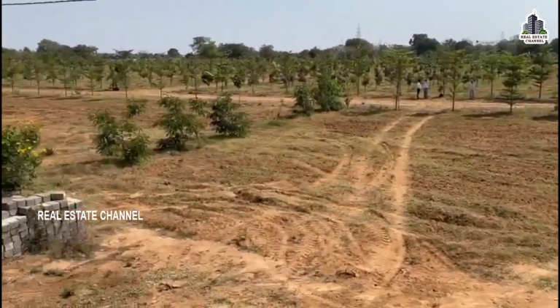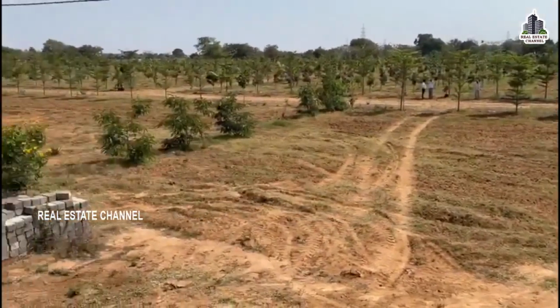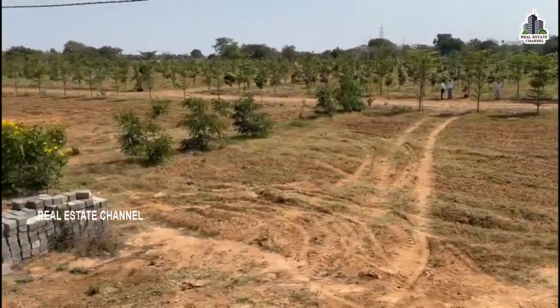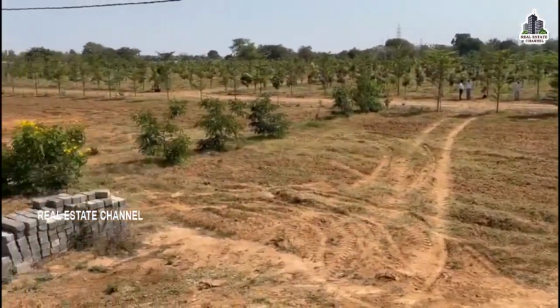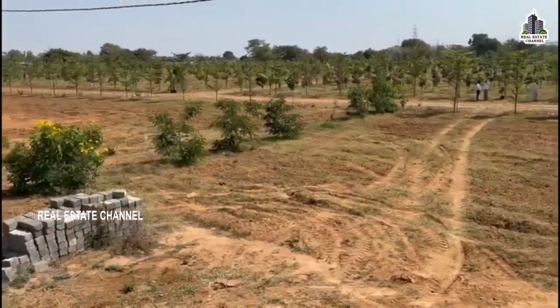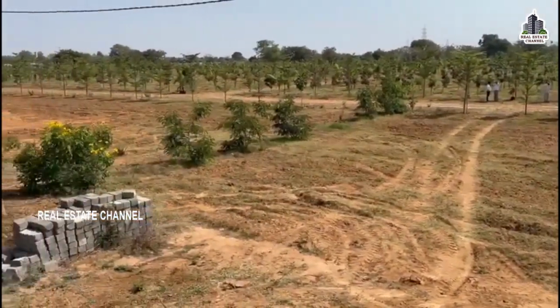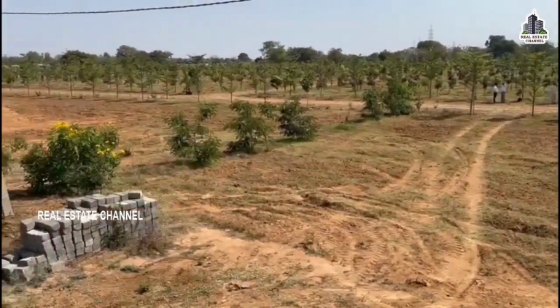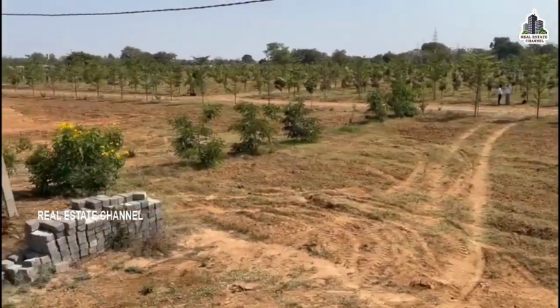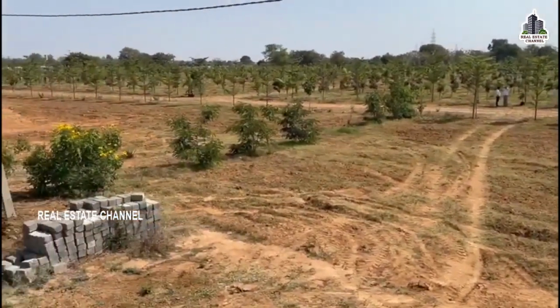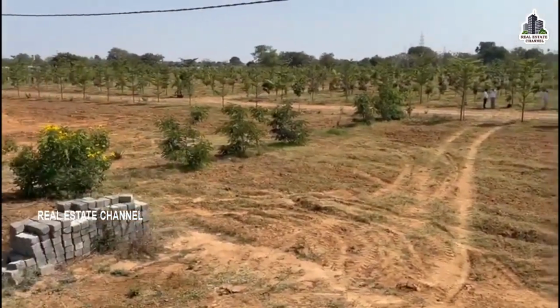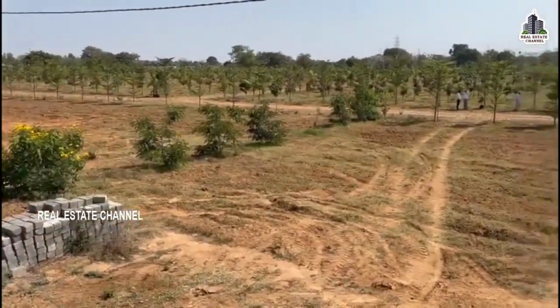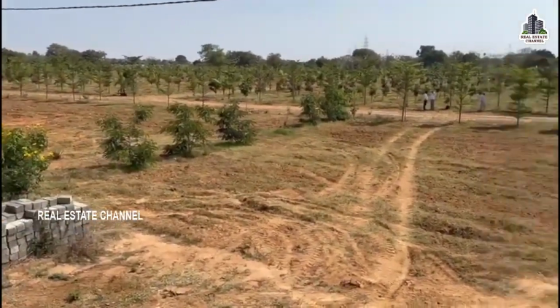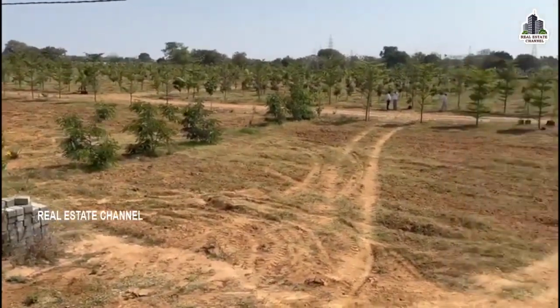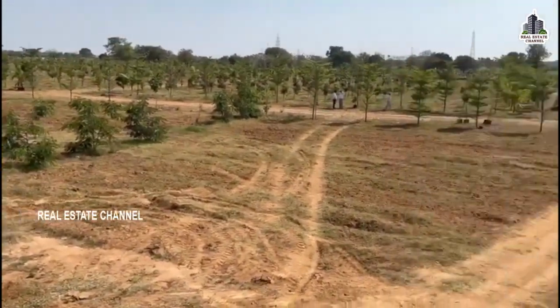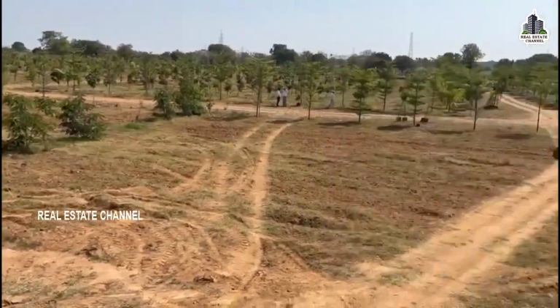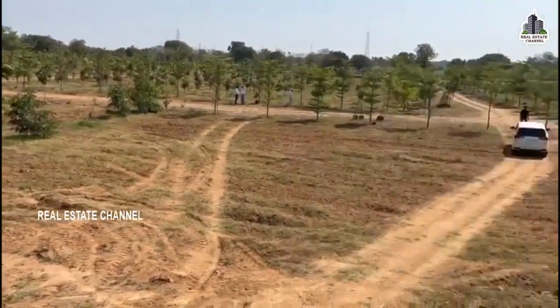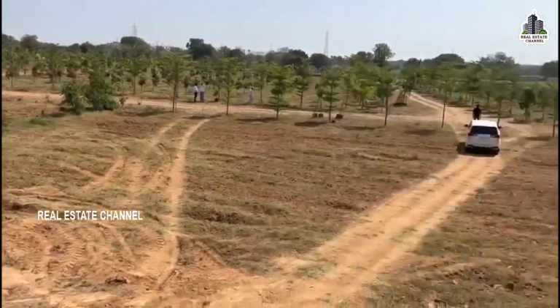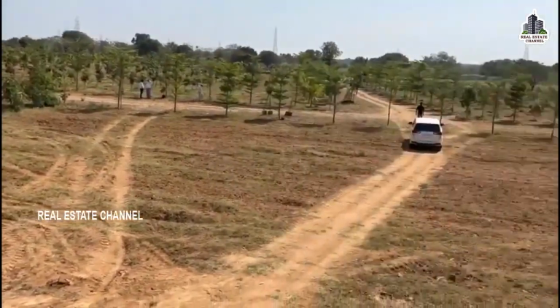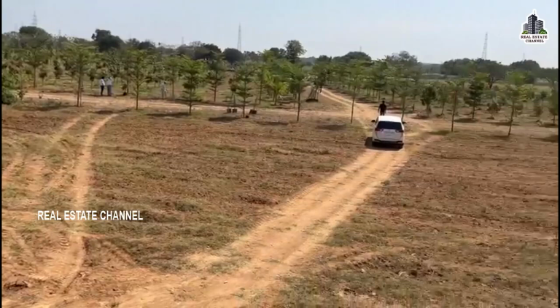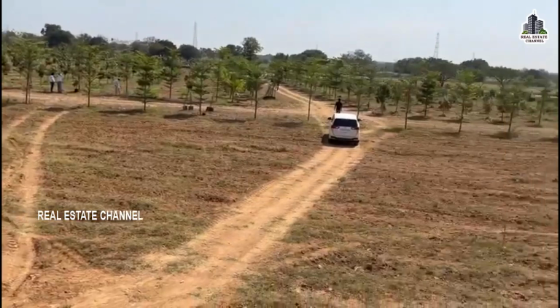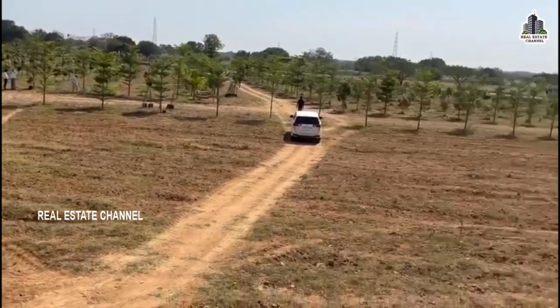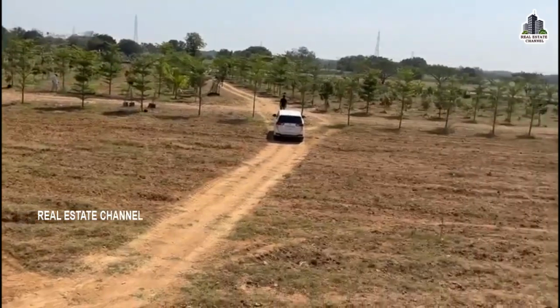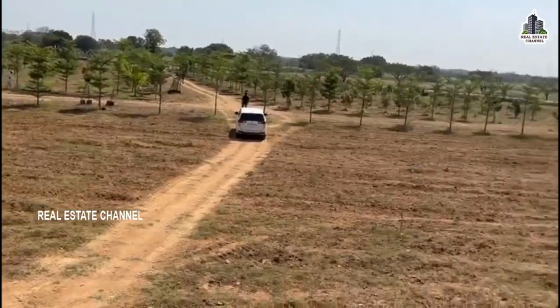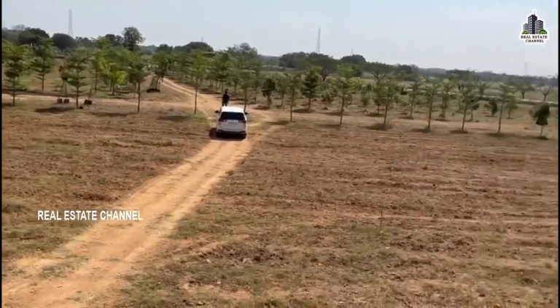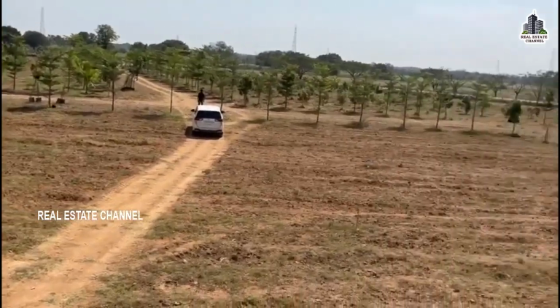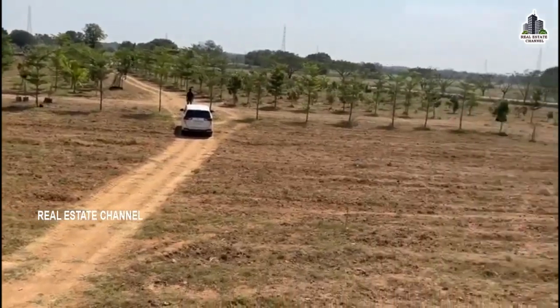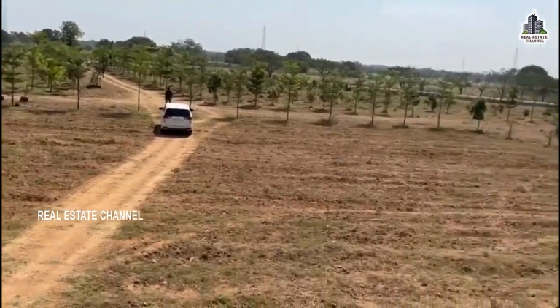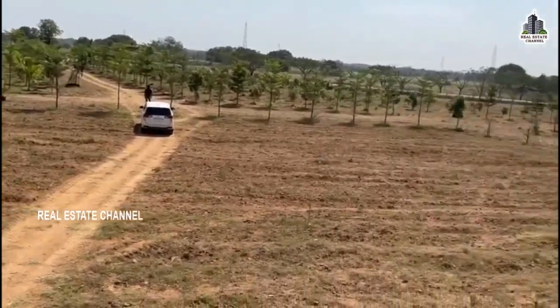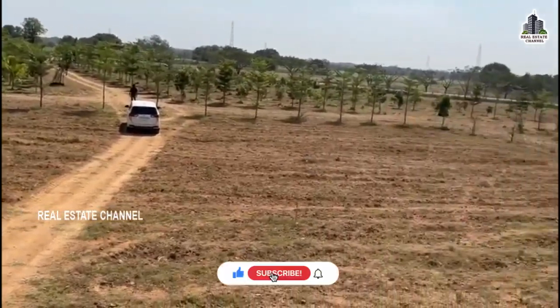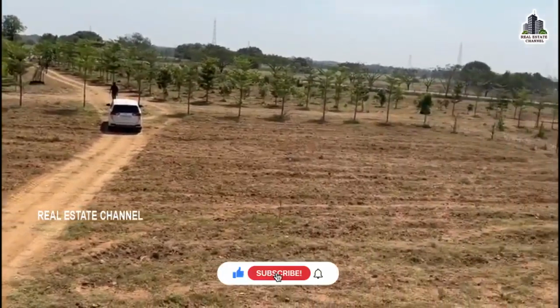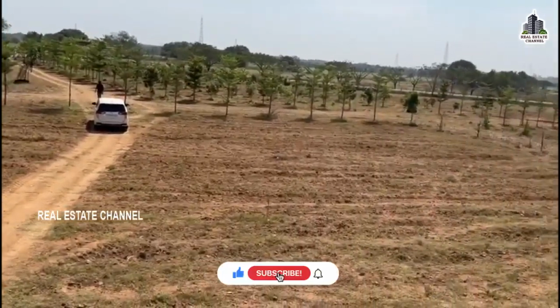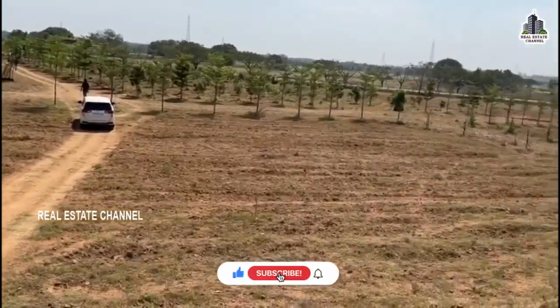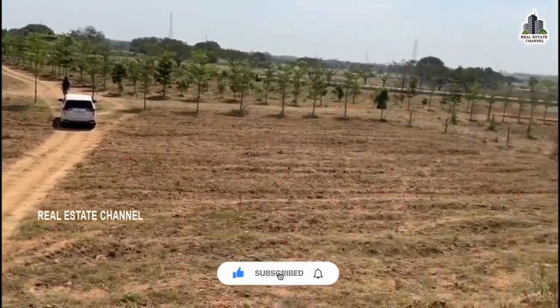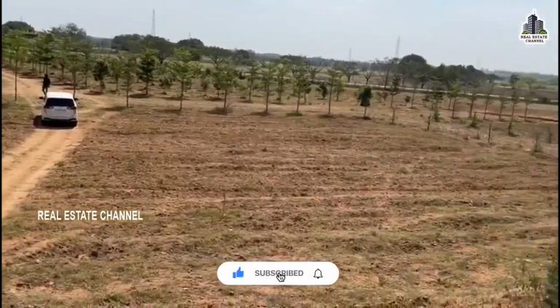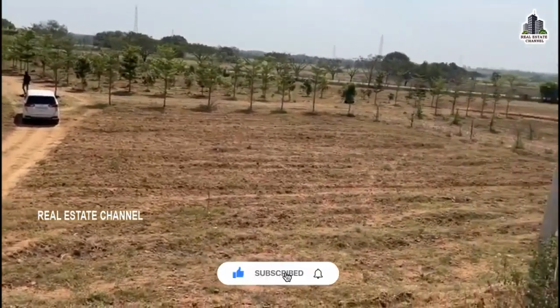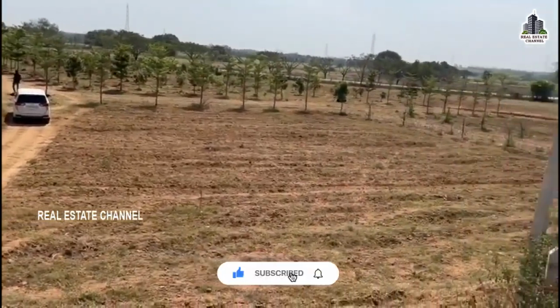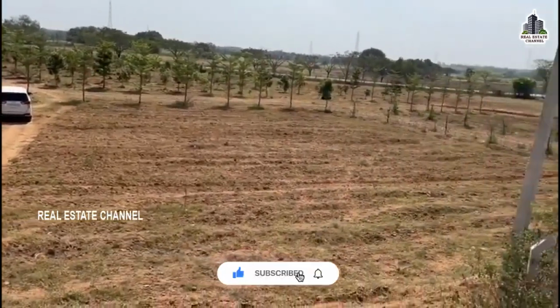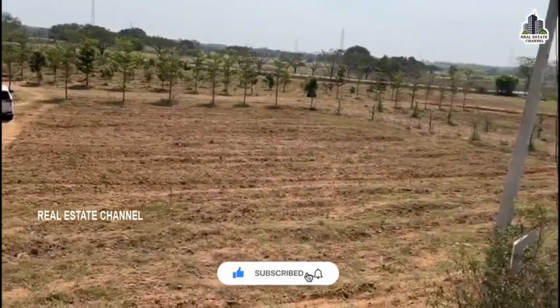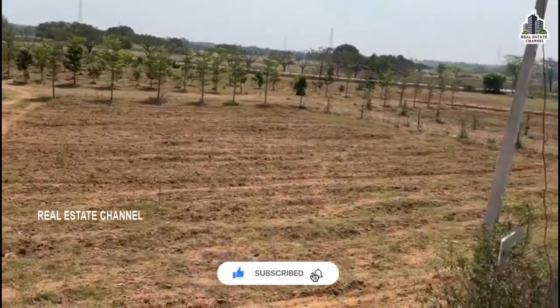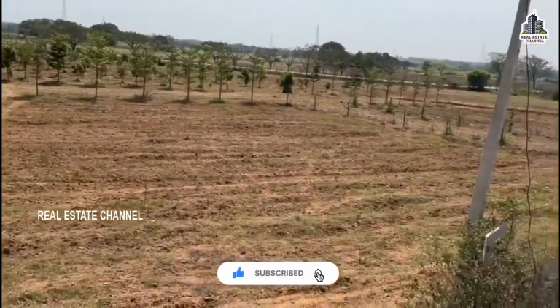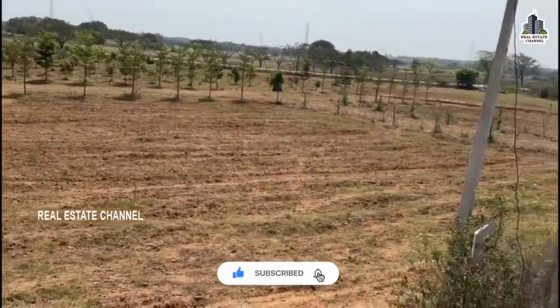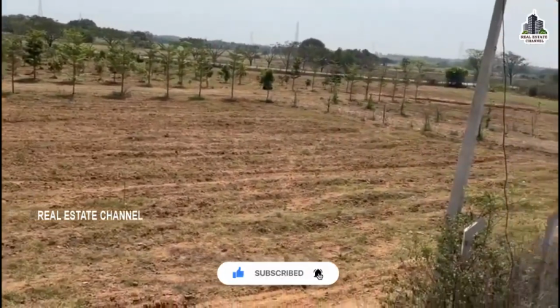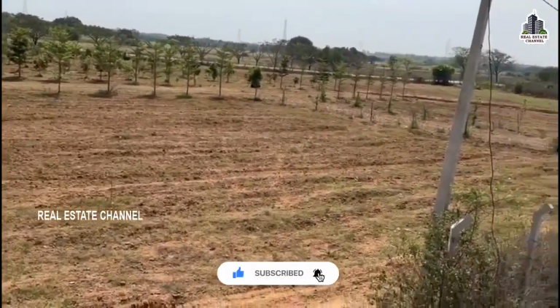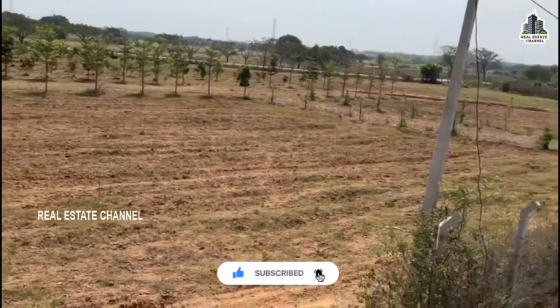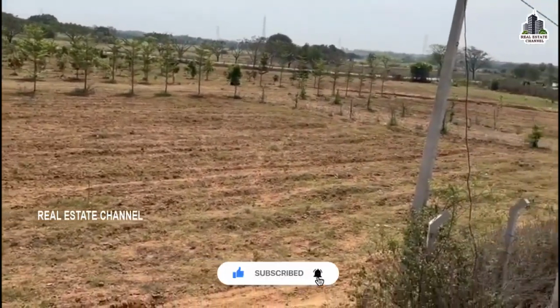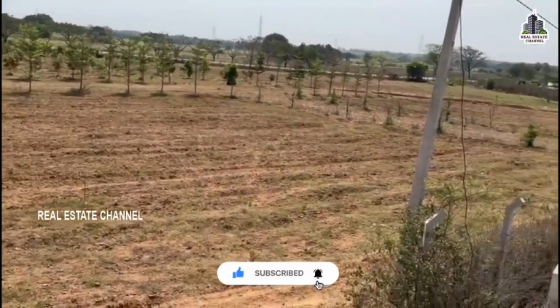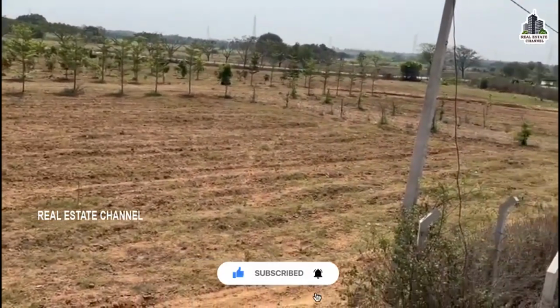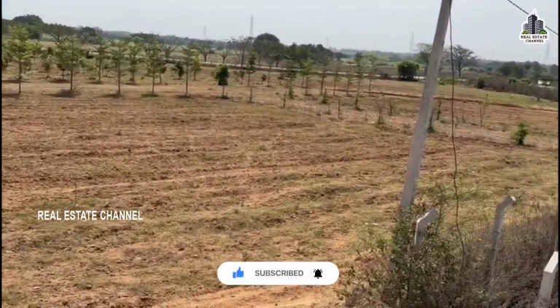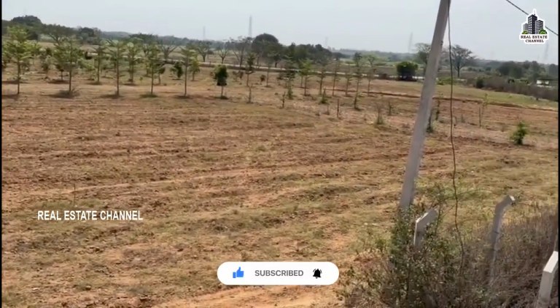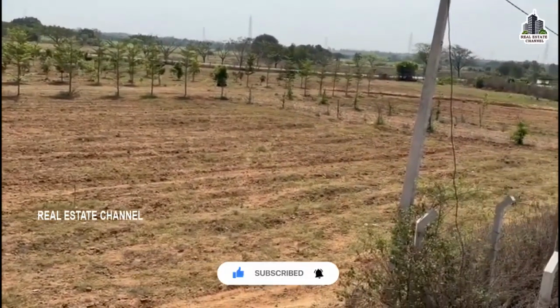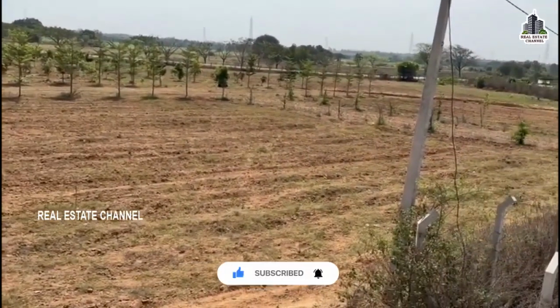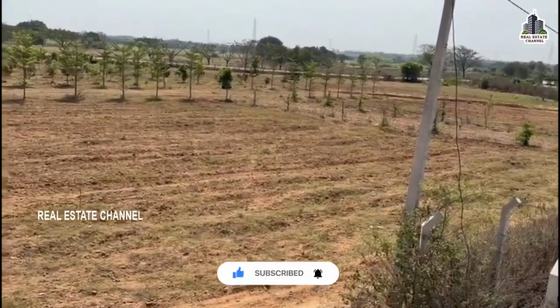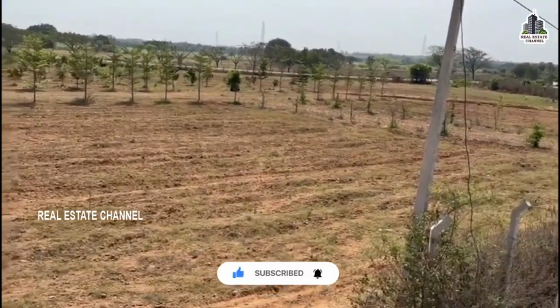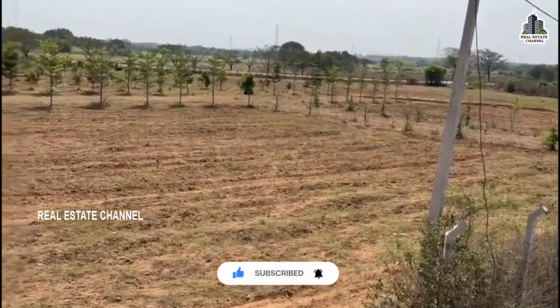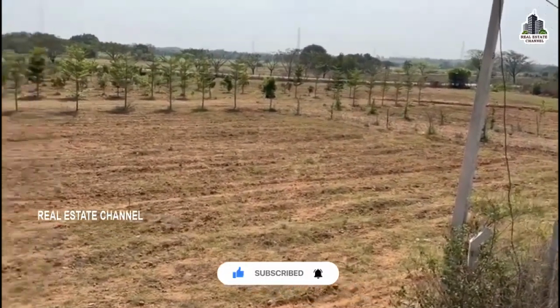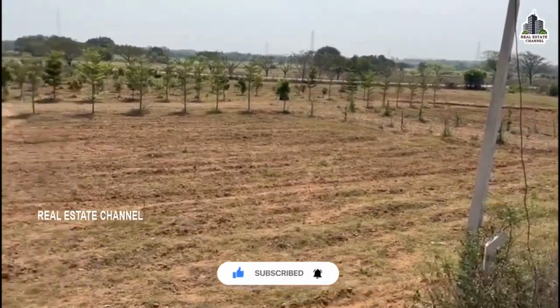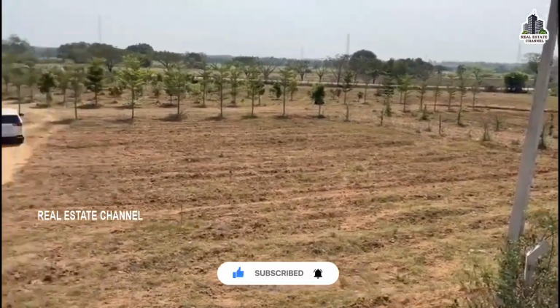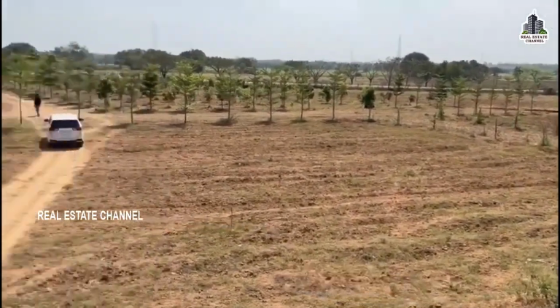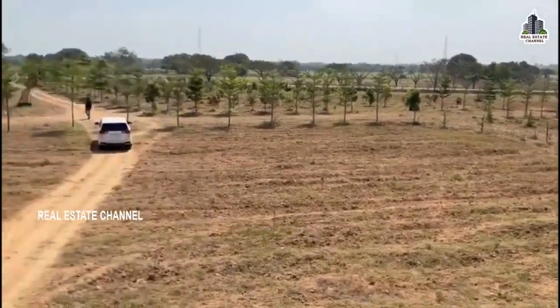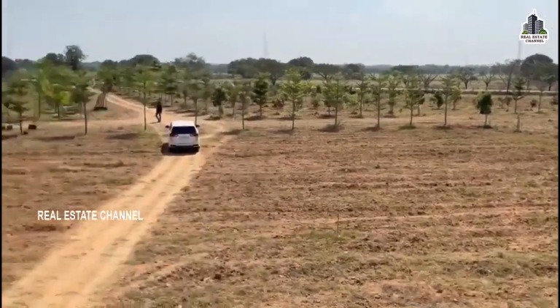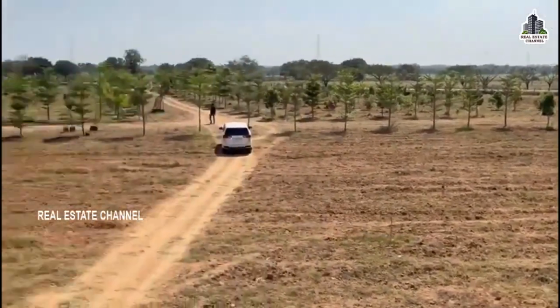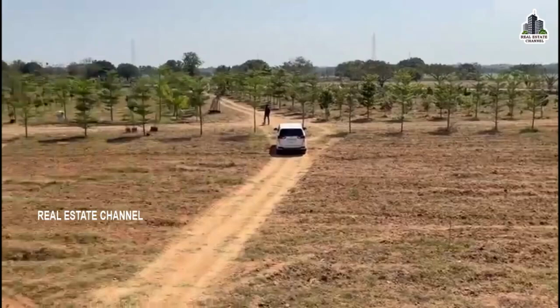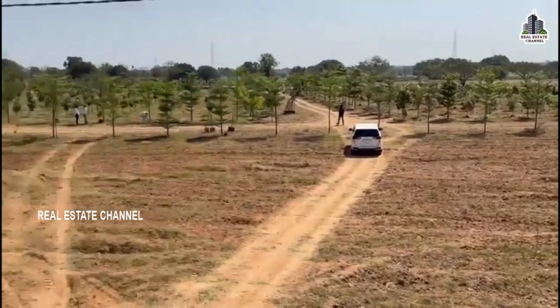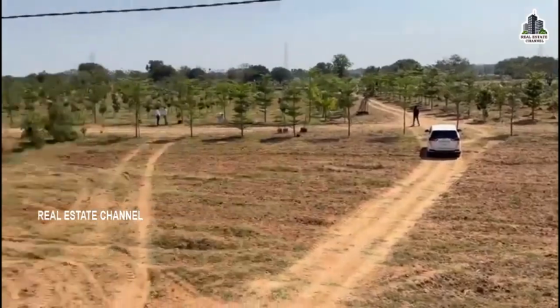We will start the farmland project. We will explain the HMDA plots project — the timeline is approximately 2 years.